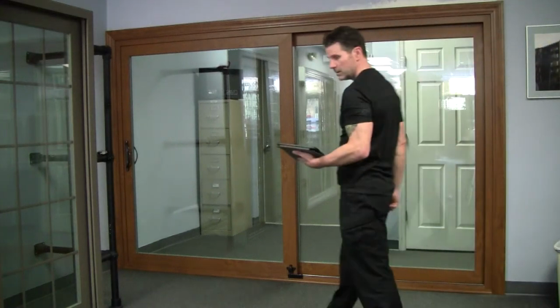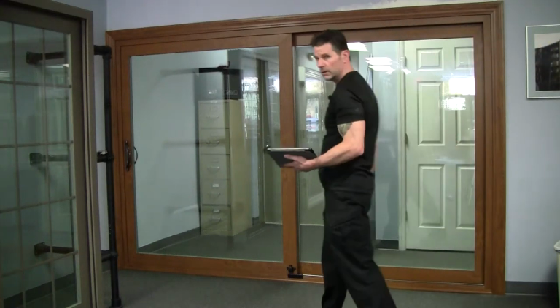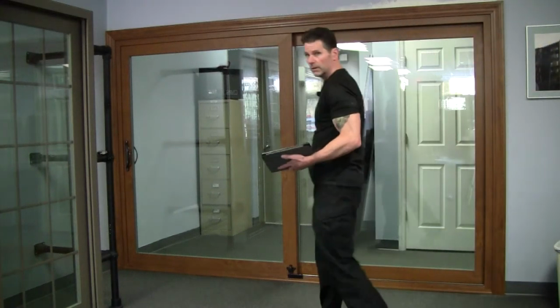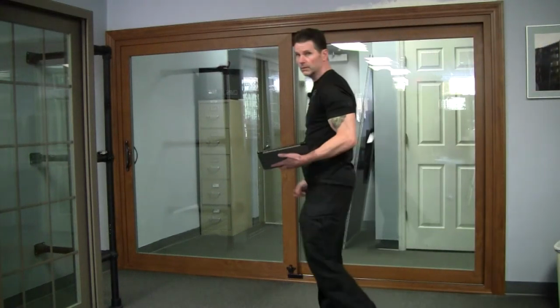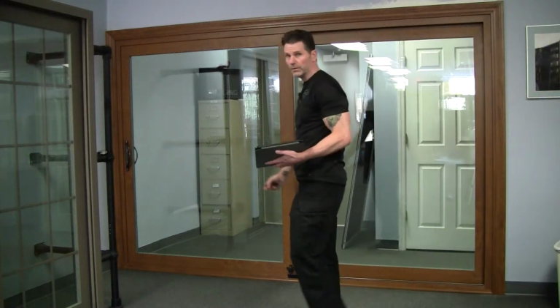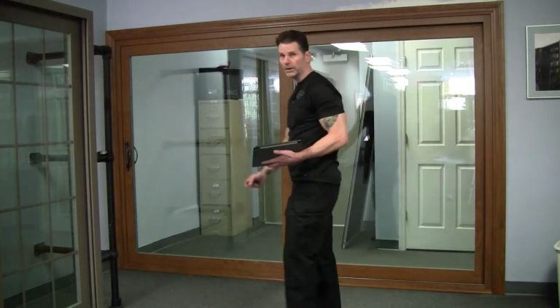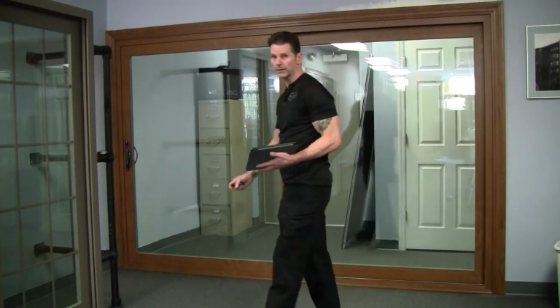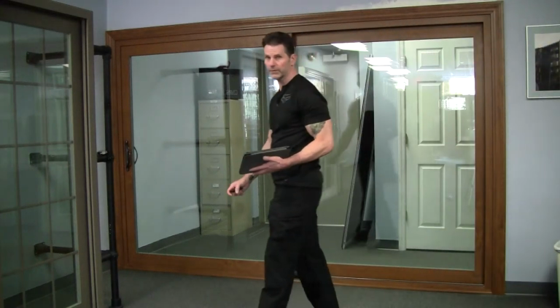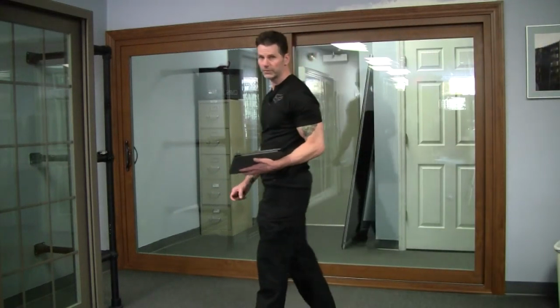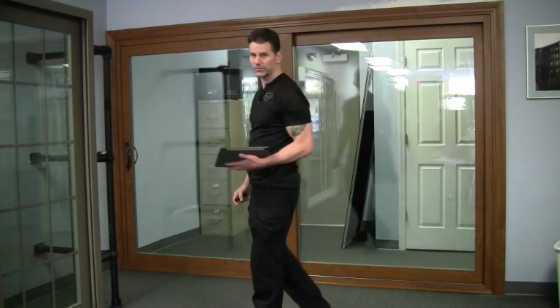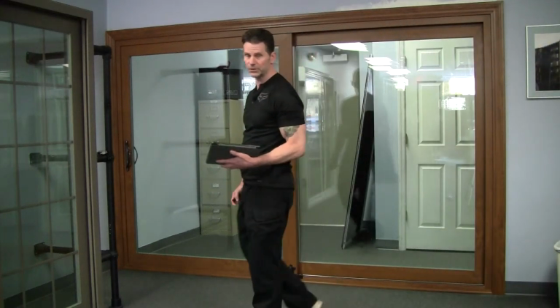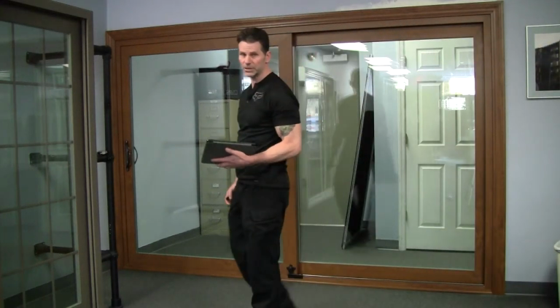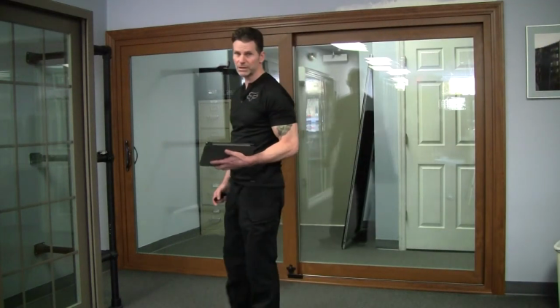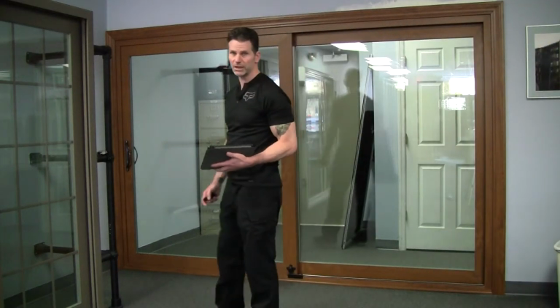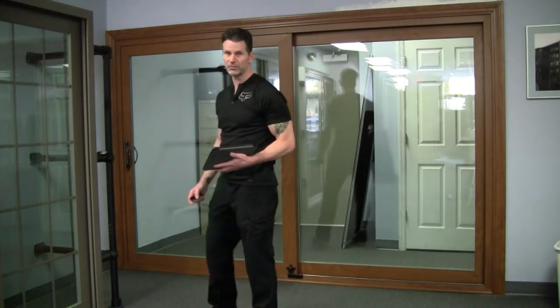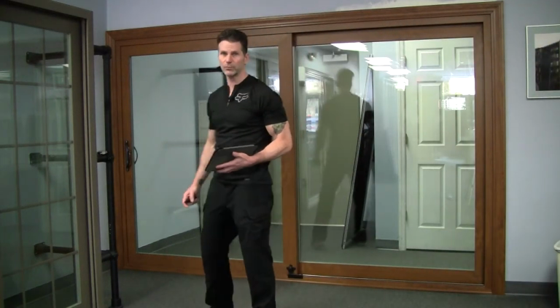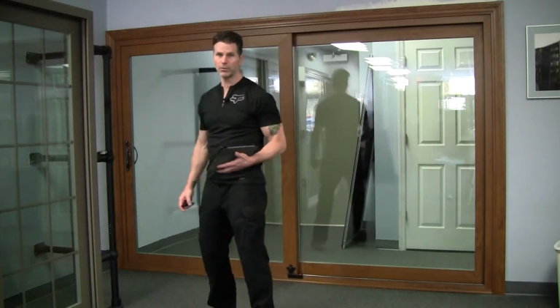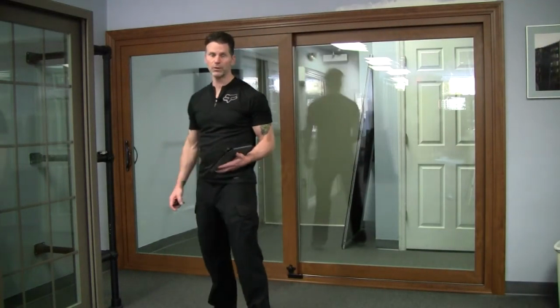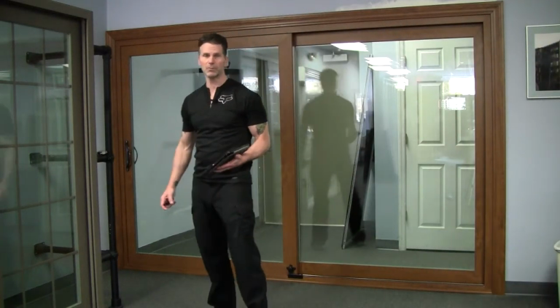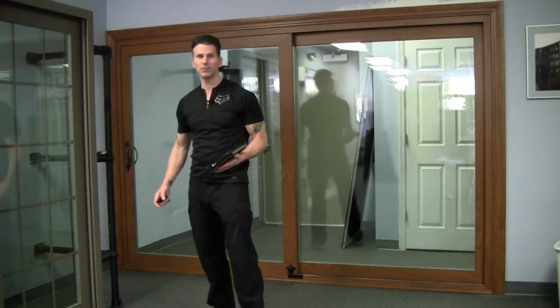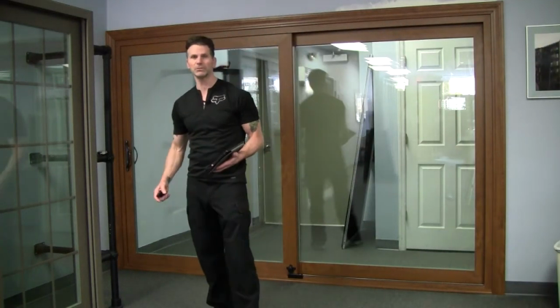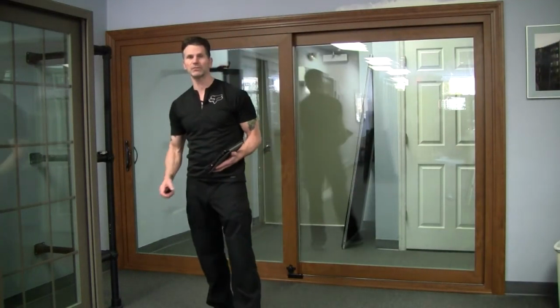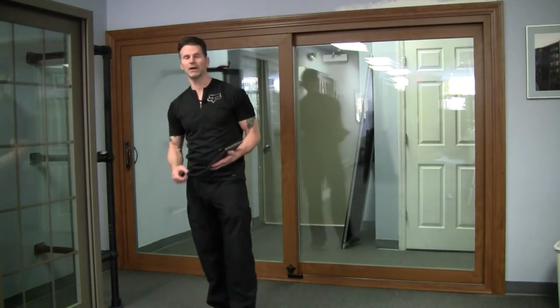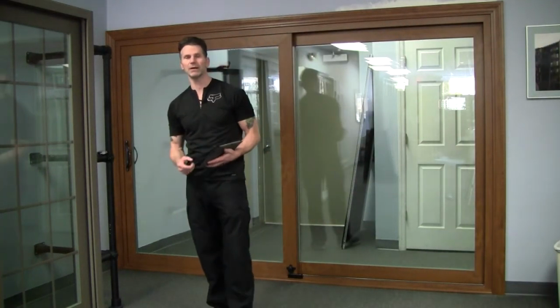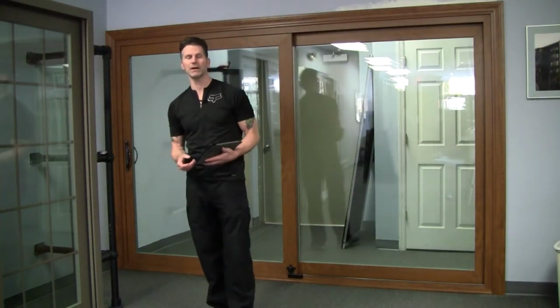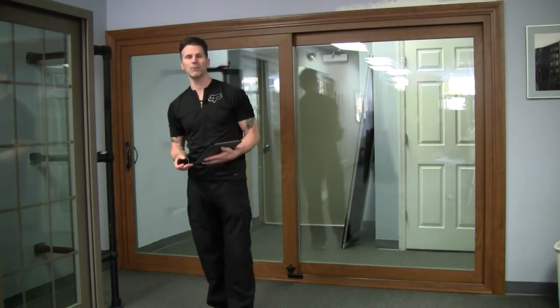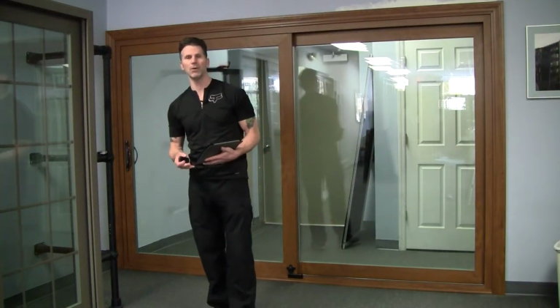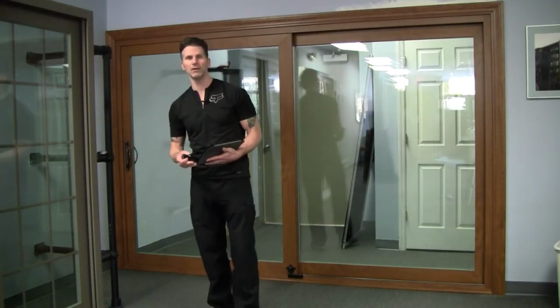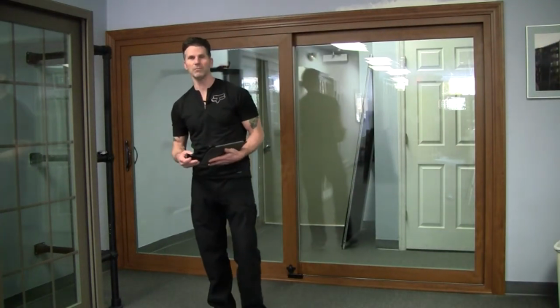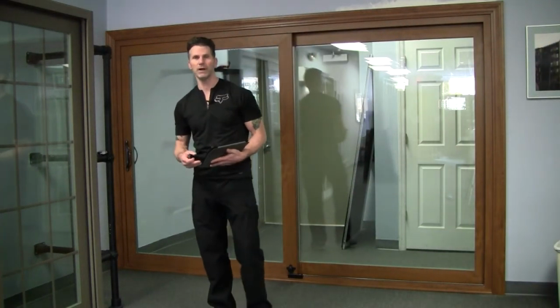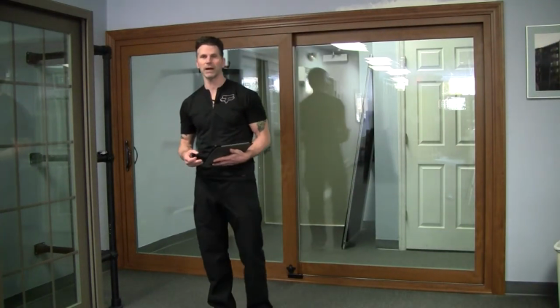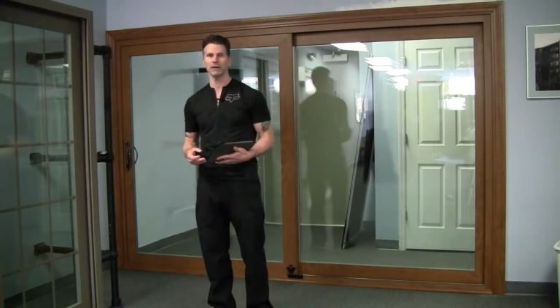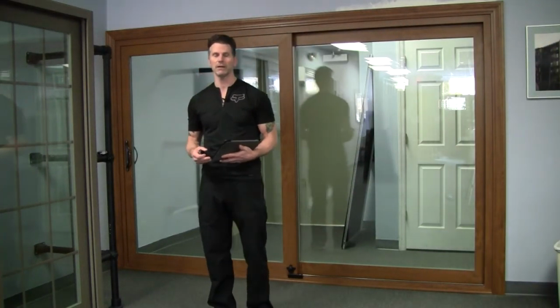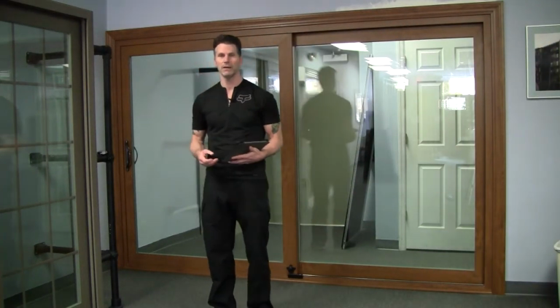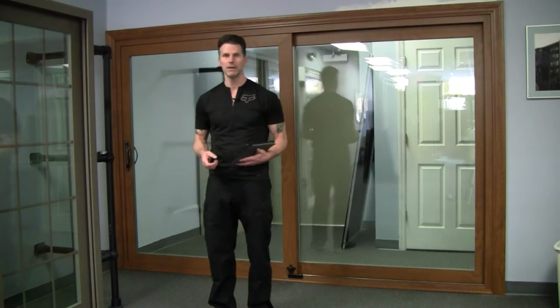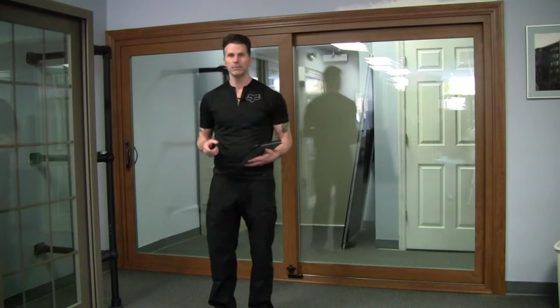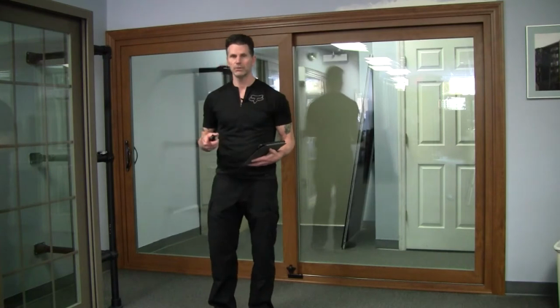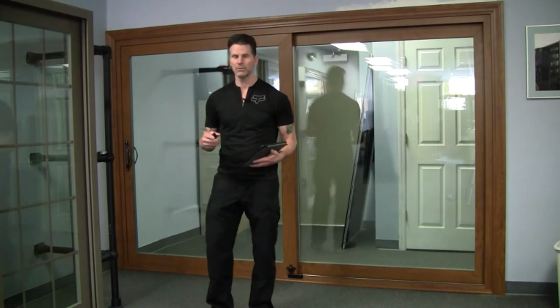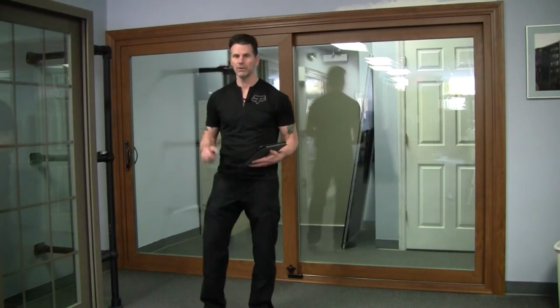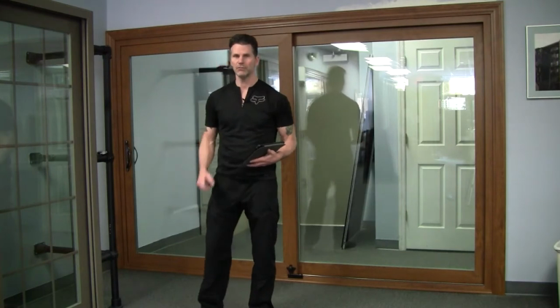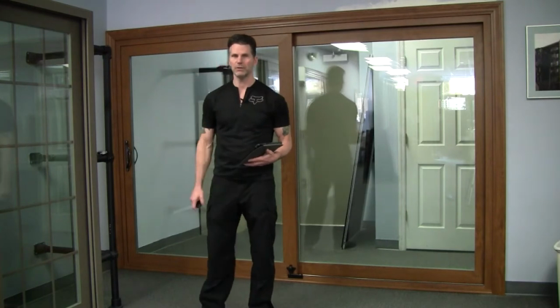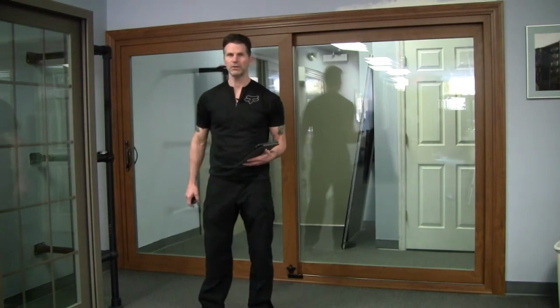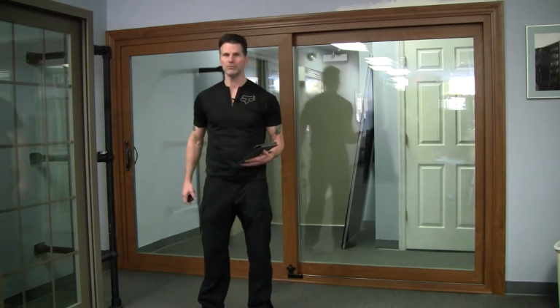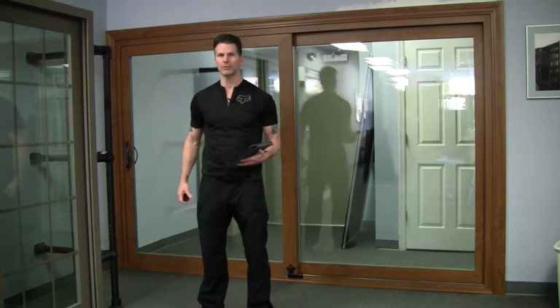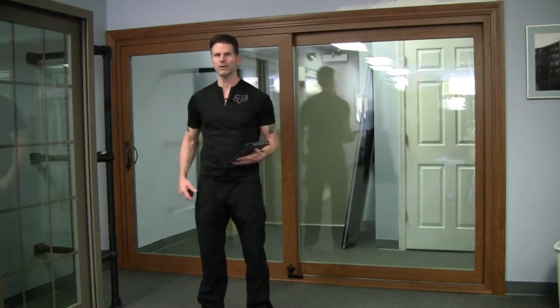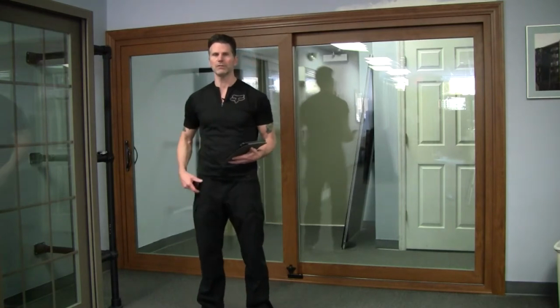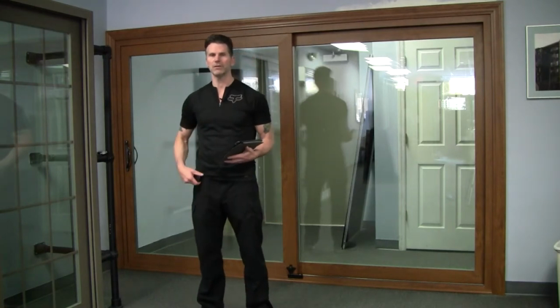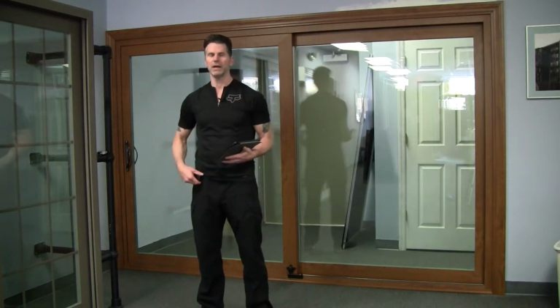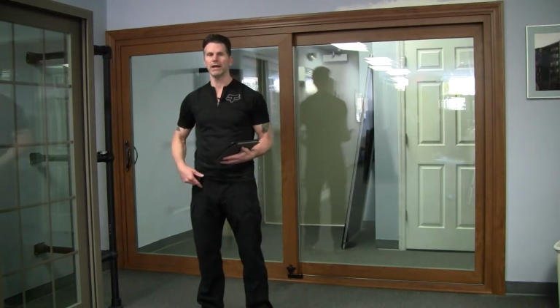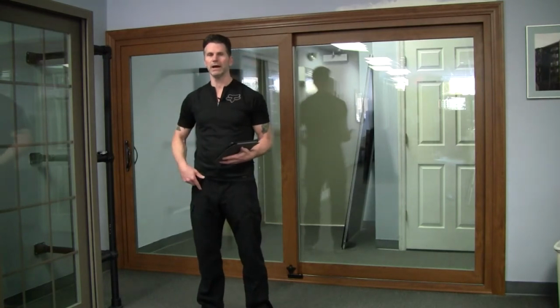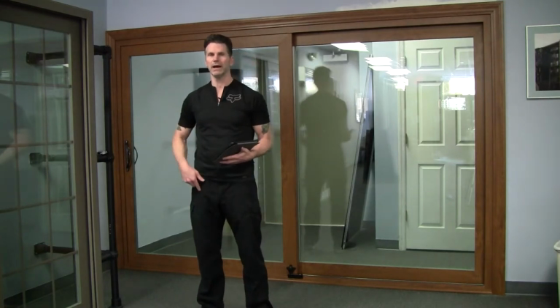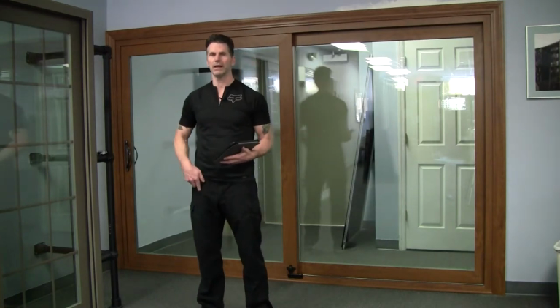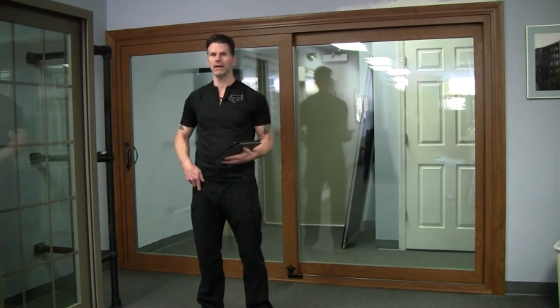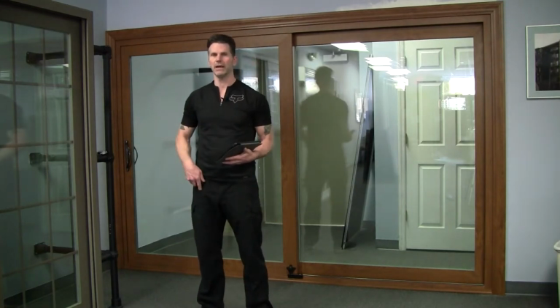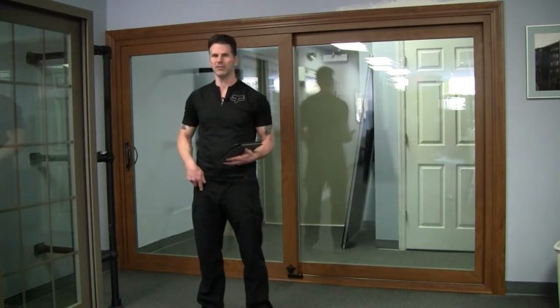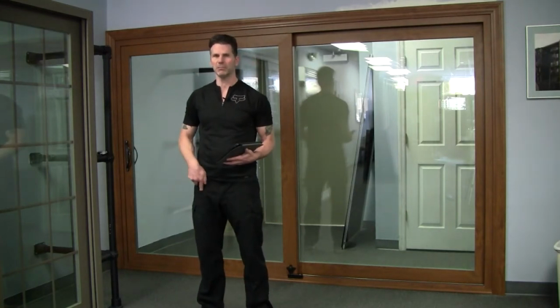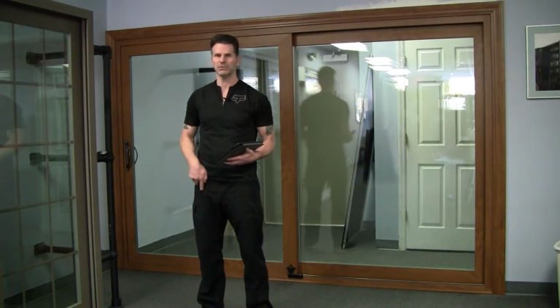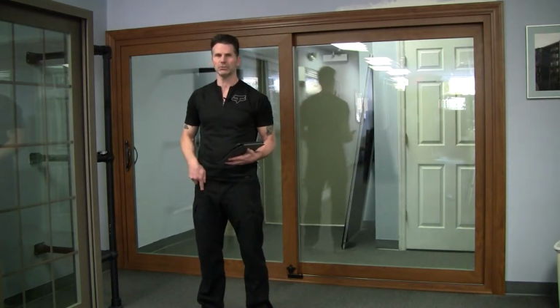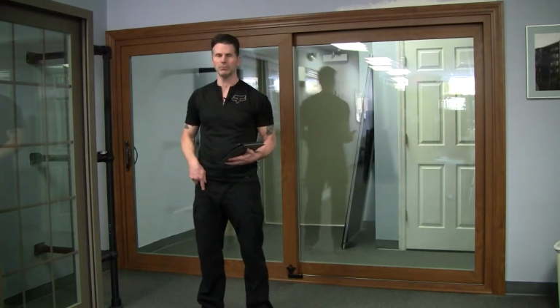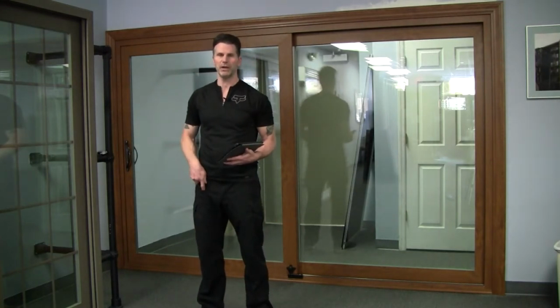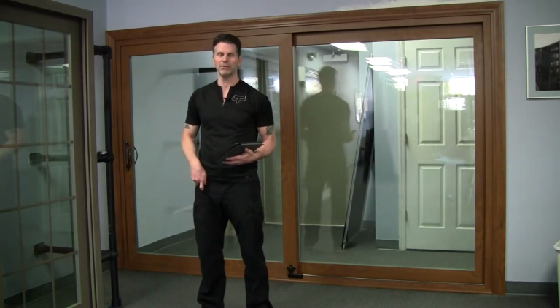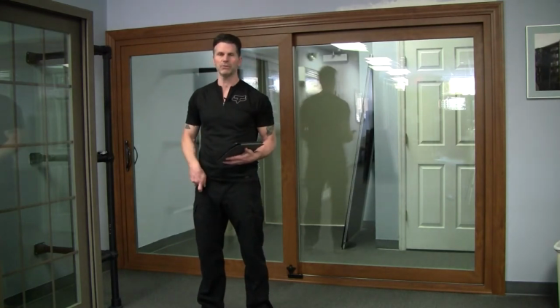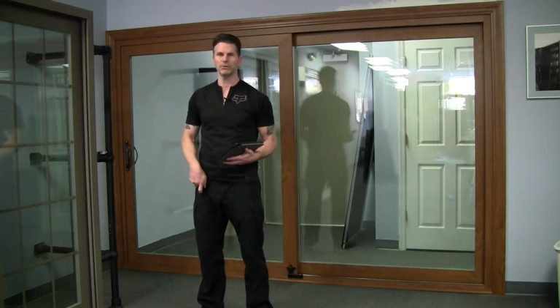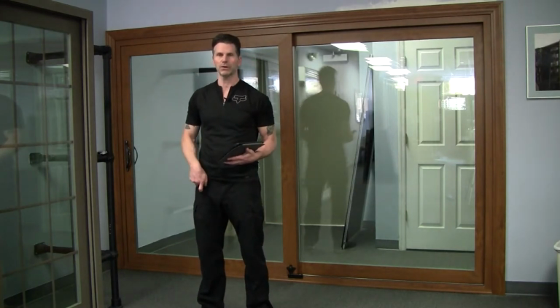Hello there, this is Jay Johnson with windowpurchase.com. Welcome back. I'm doing a new video for you today on a special patio door.